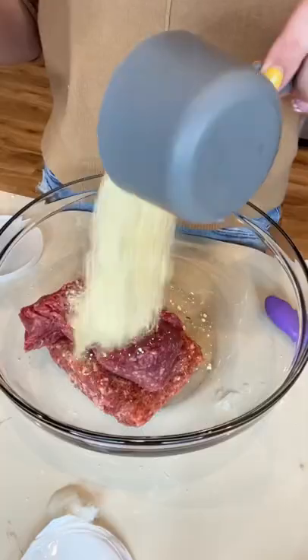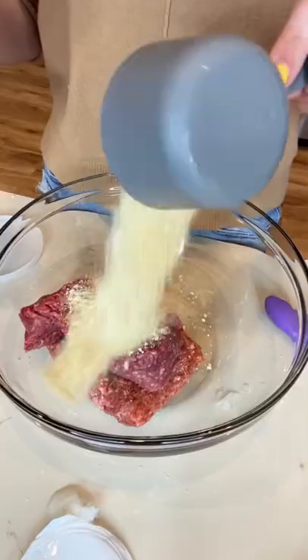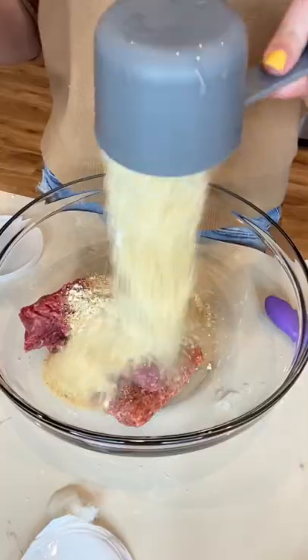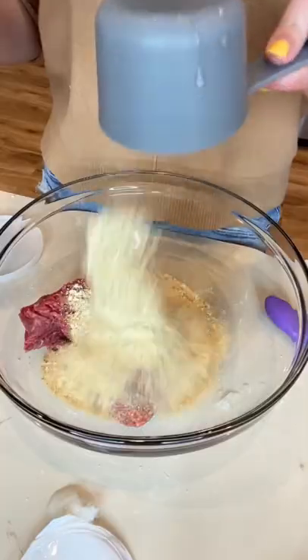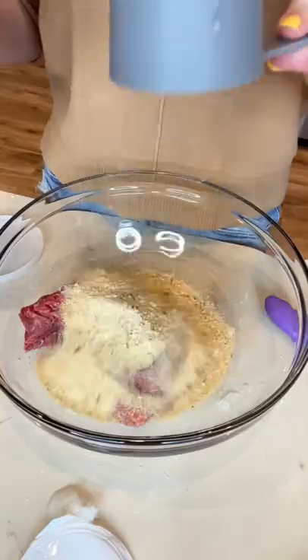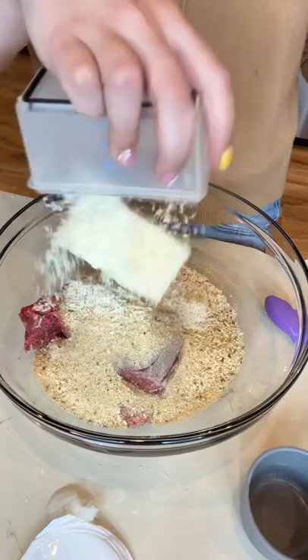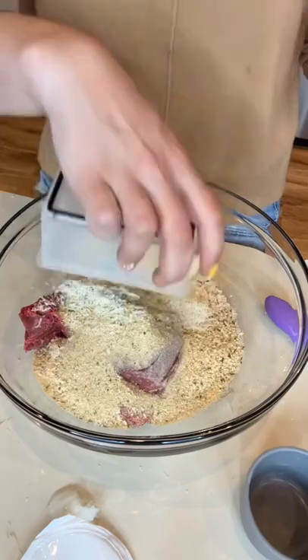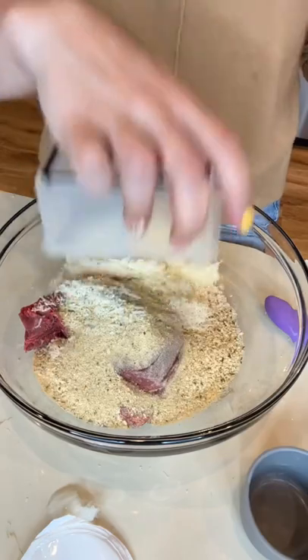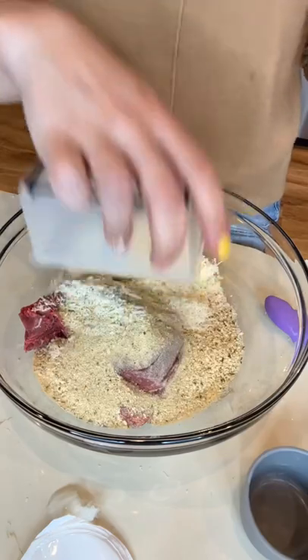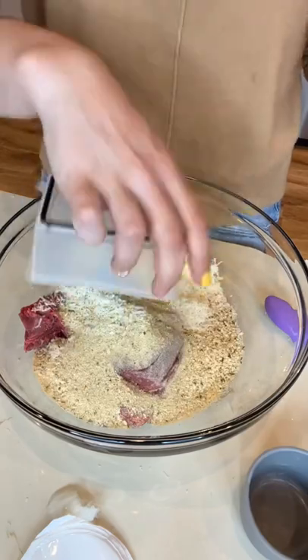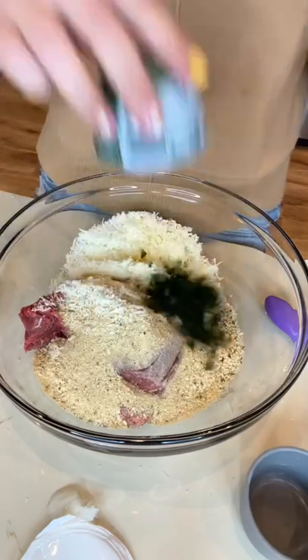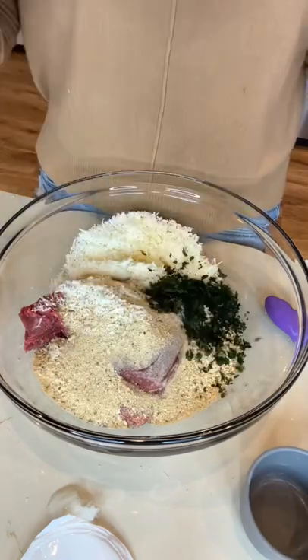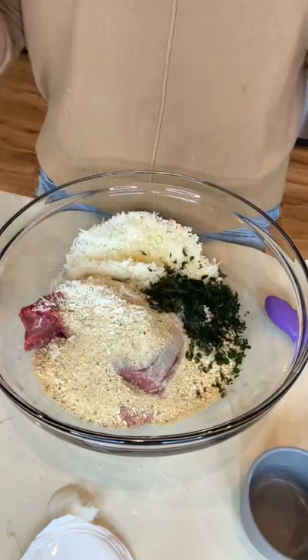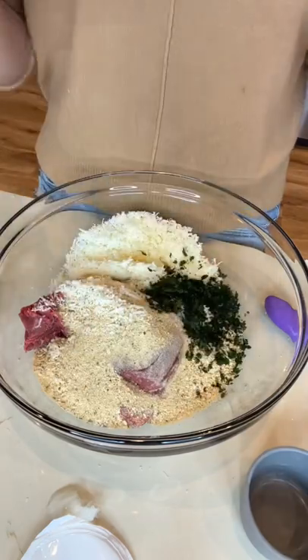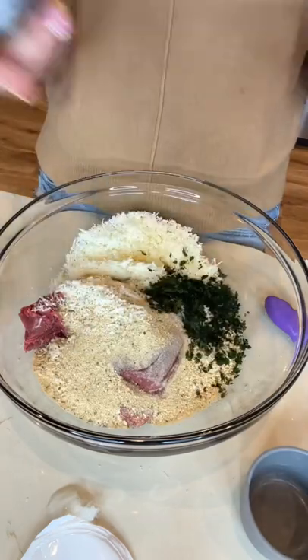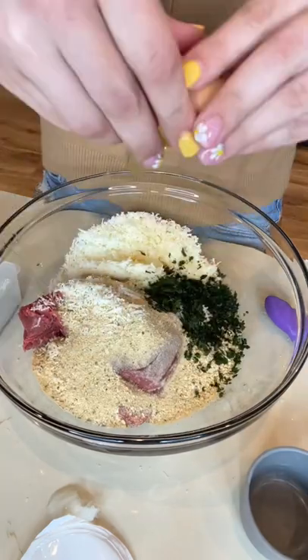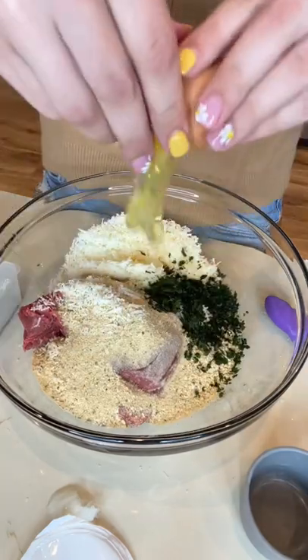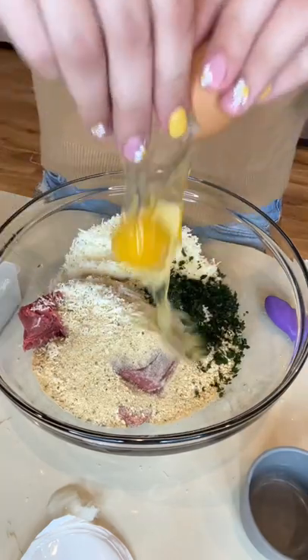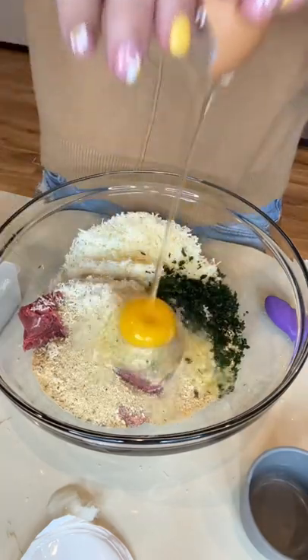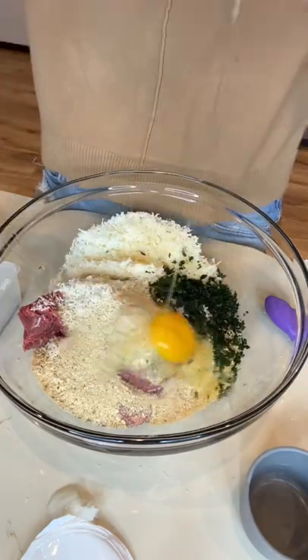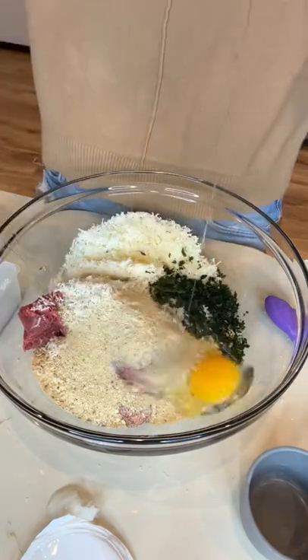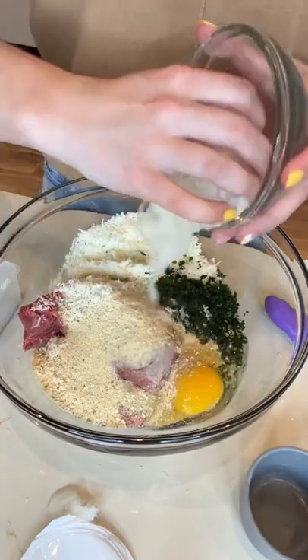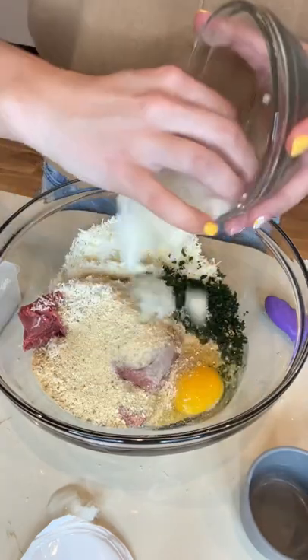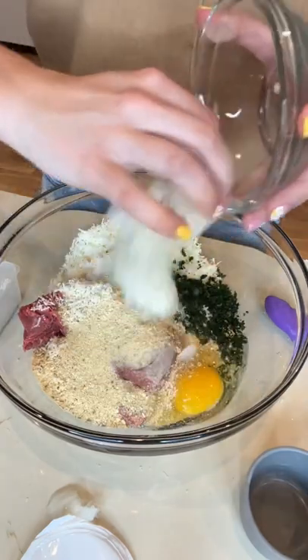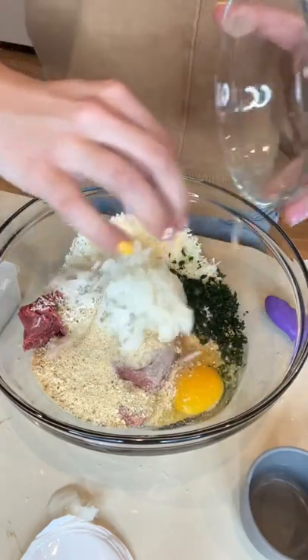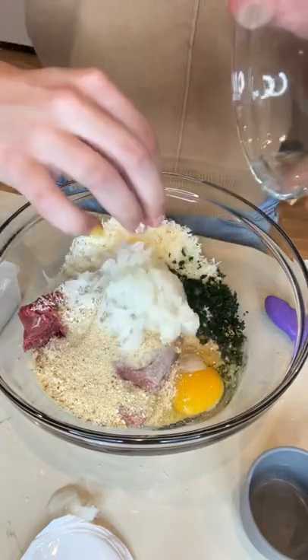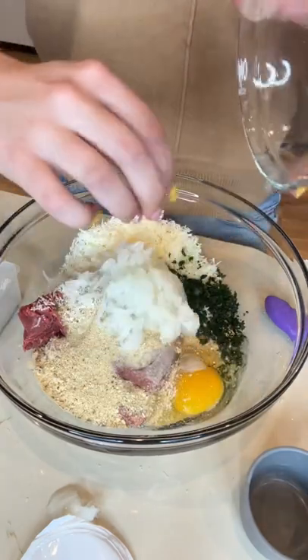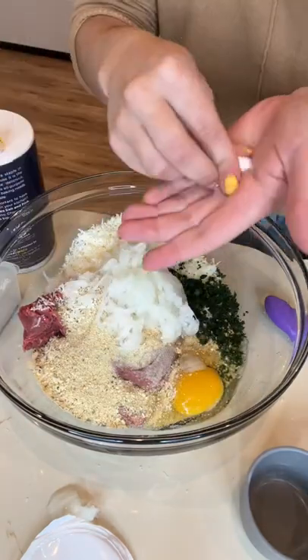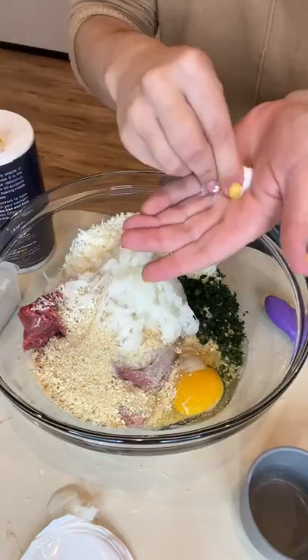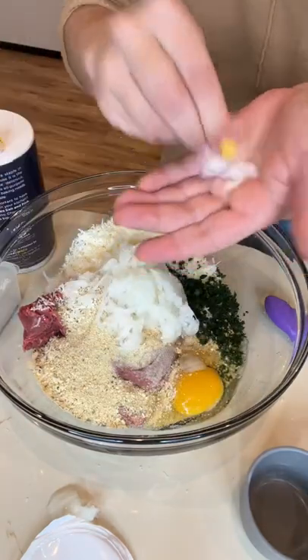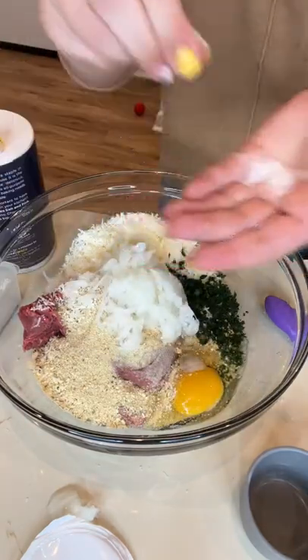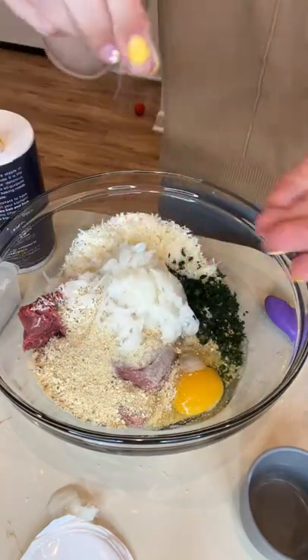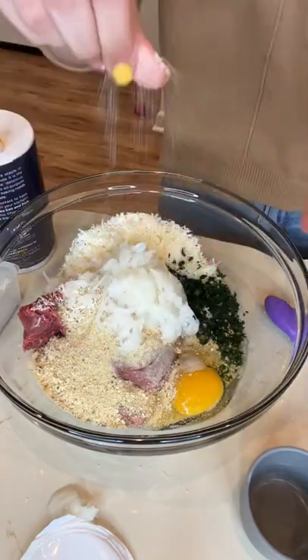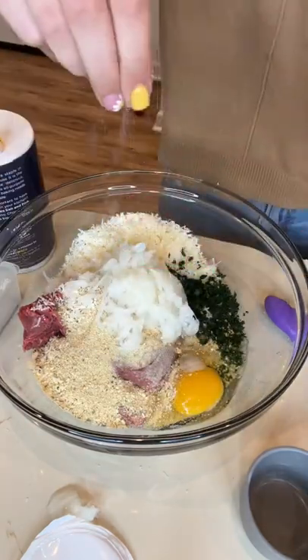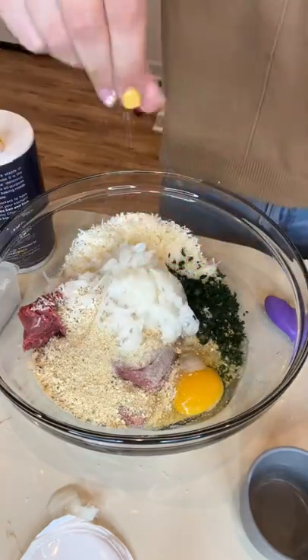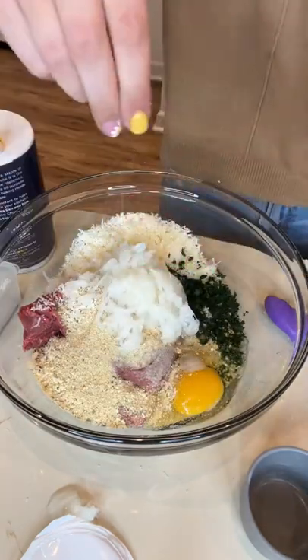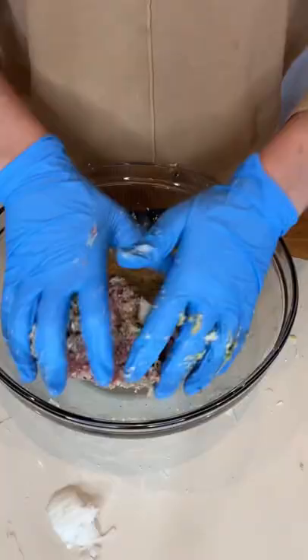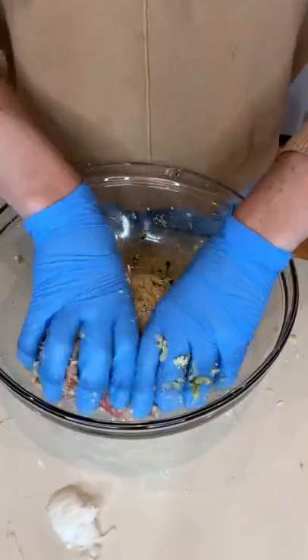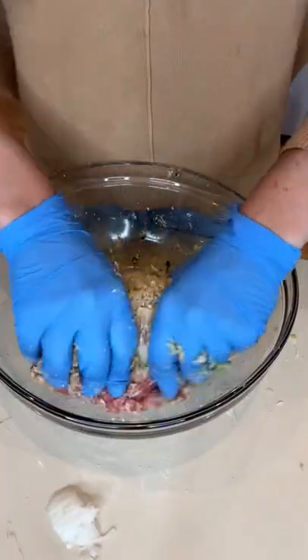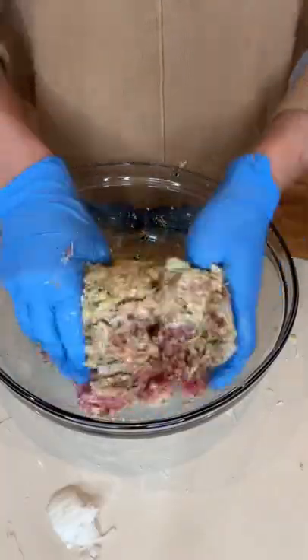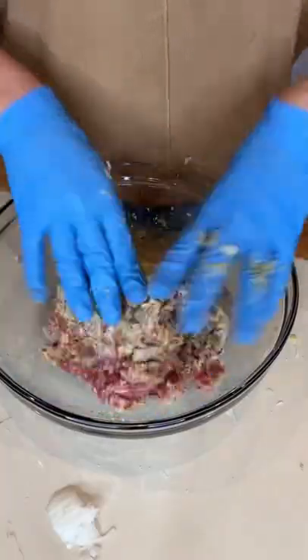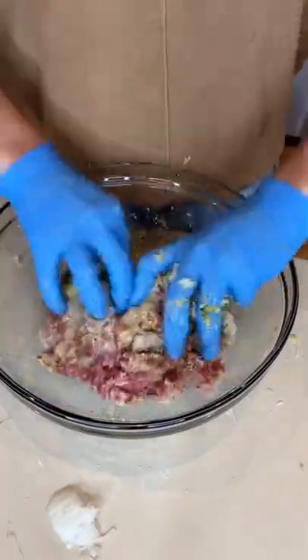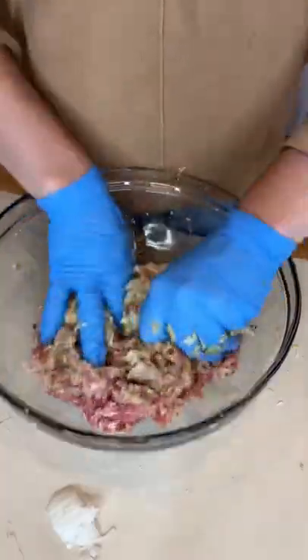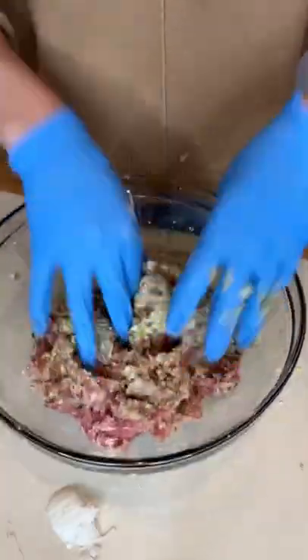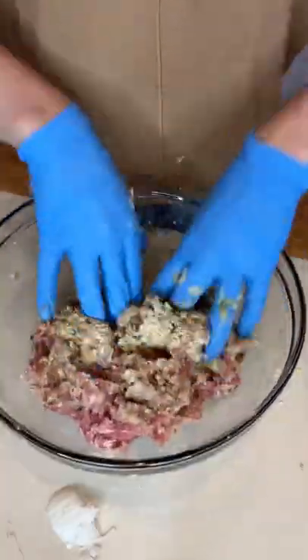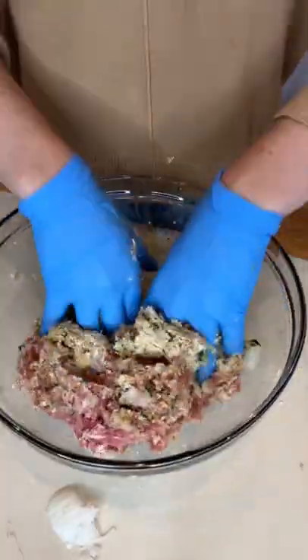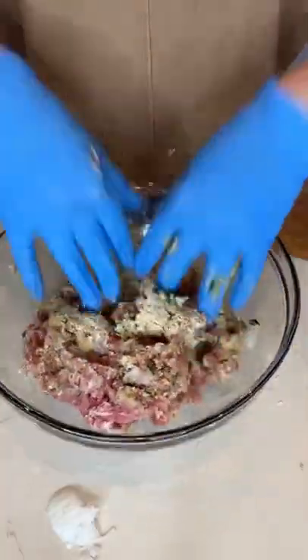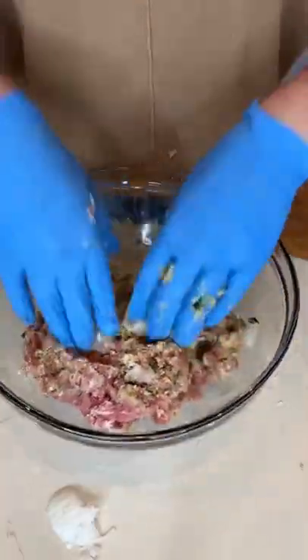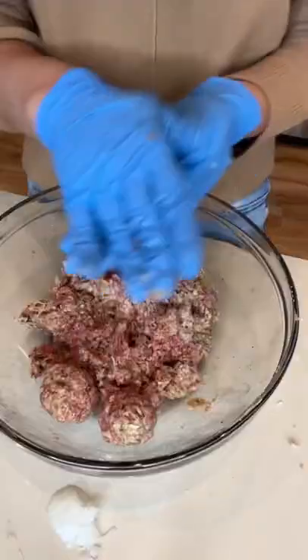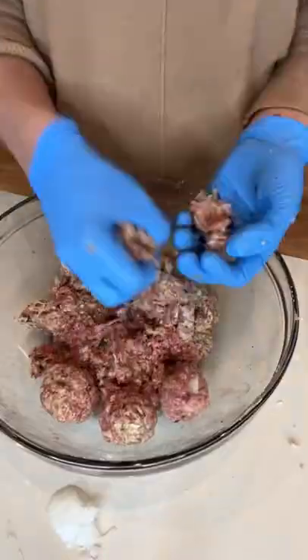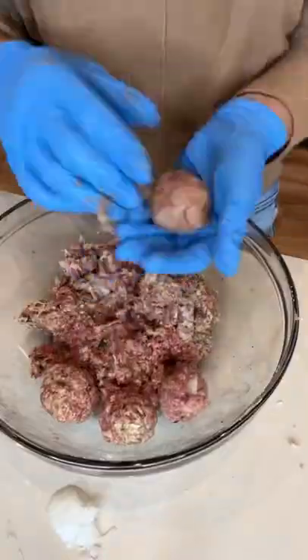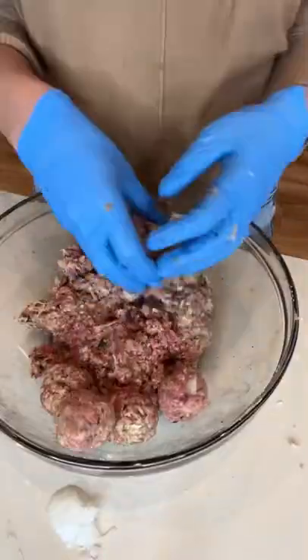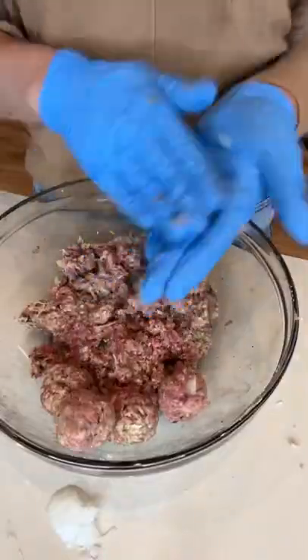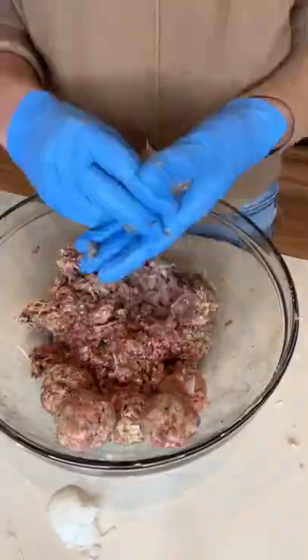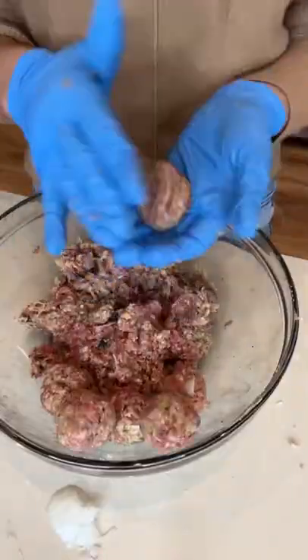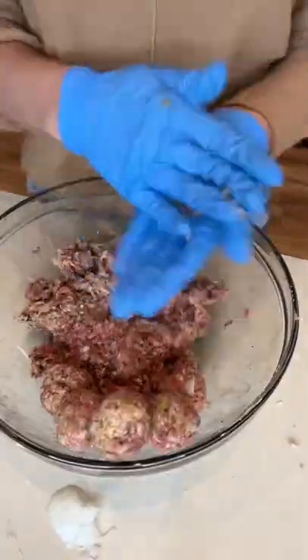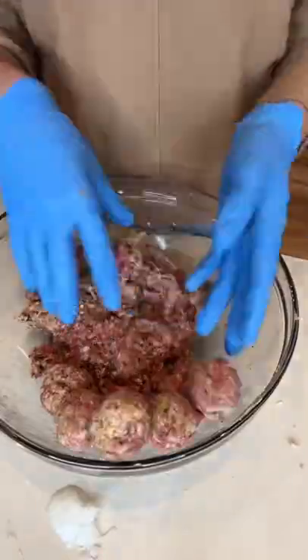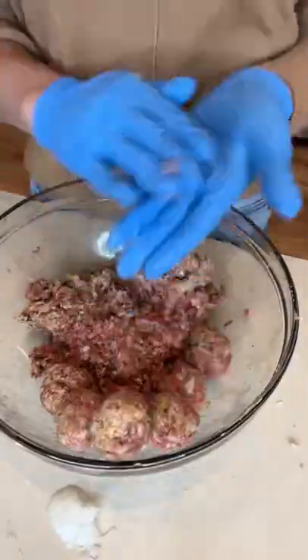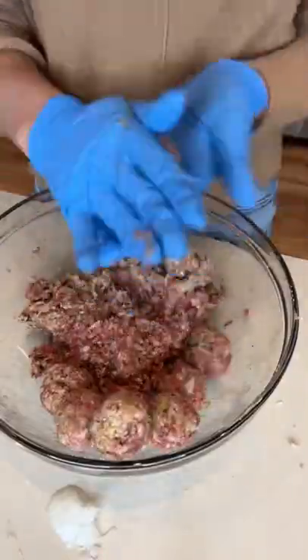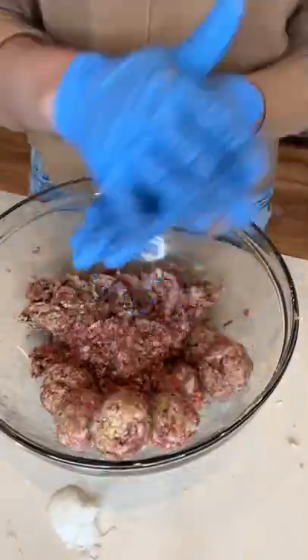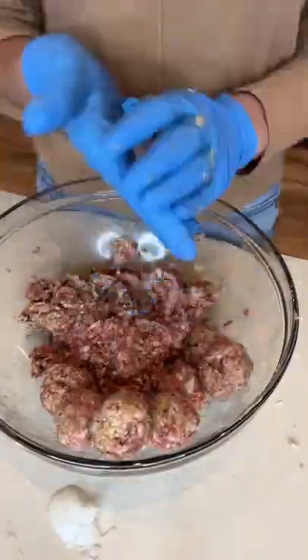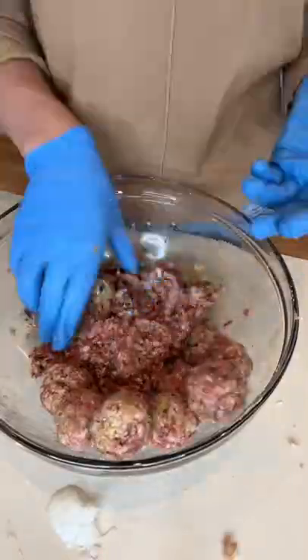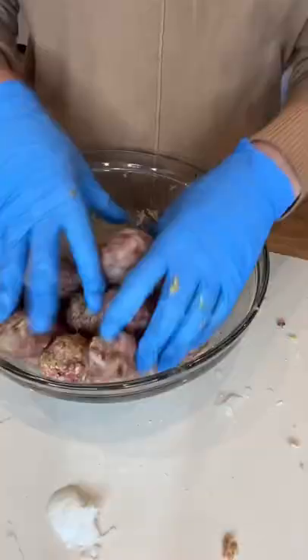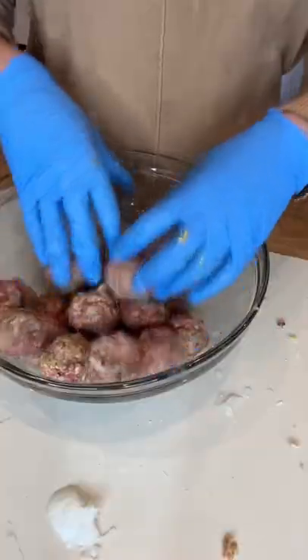Then I combined beef, sausage, breadcrumb, Parmesan, basil, eggs, some onion, and some salt. I worked that all together with my hands, and then I made little meatballs the size of golf balls.